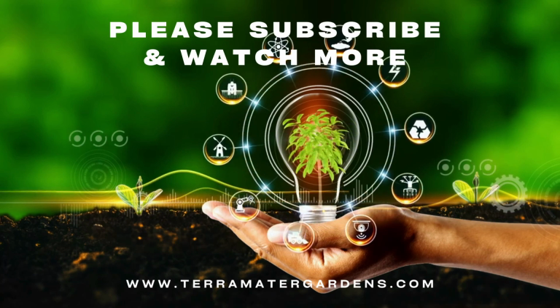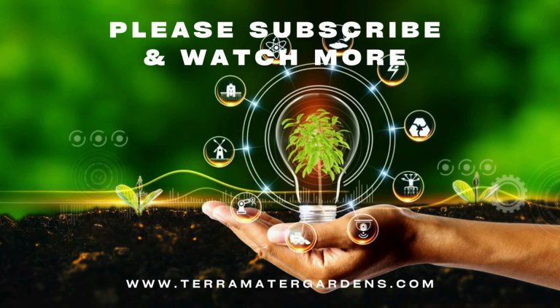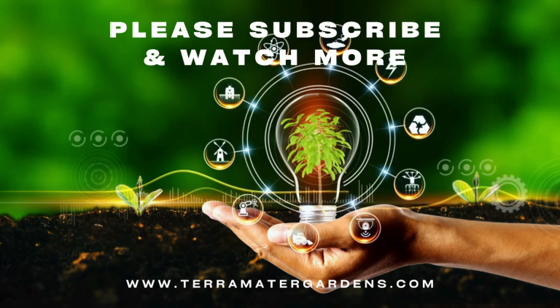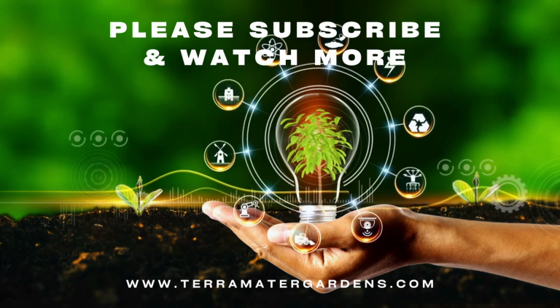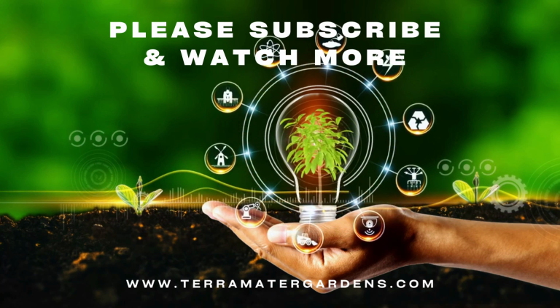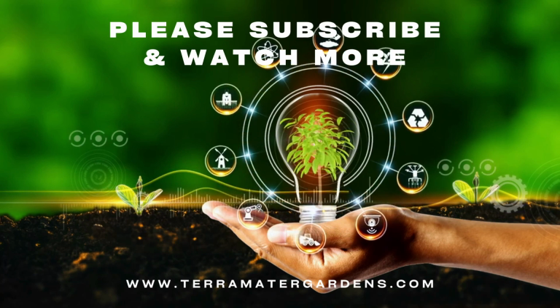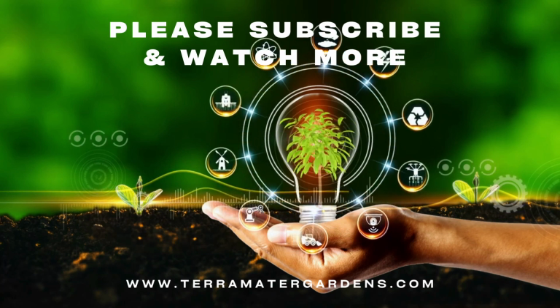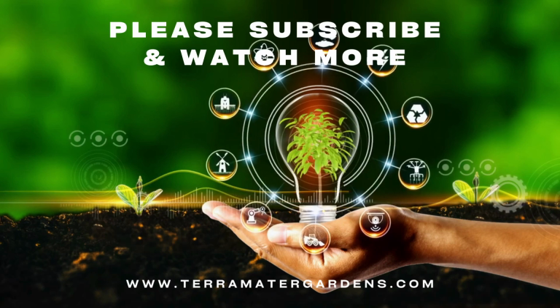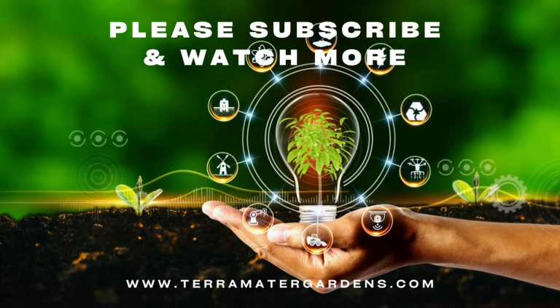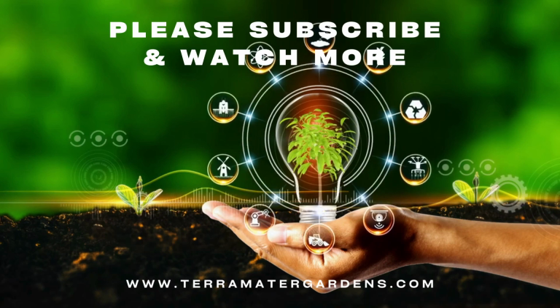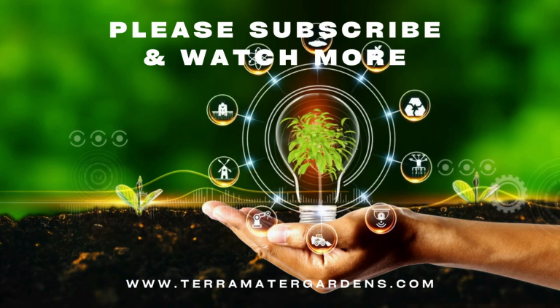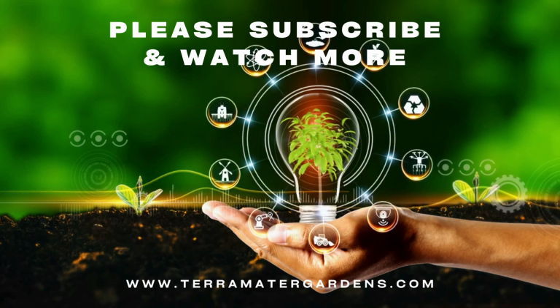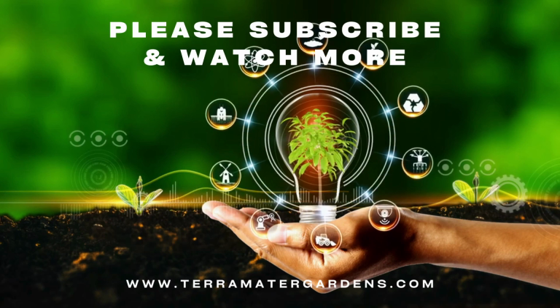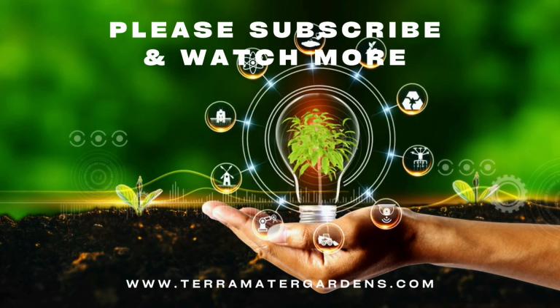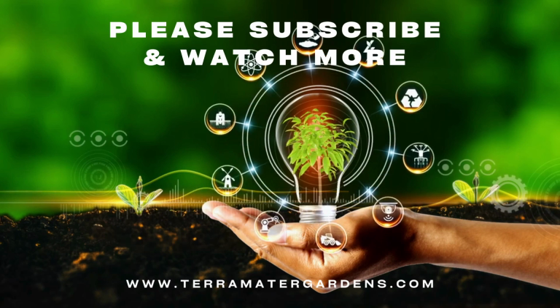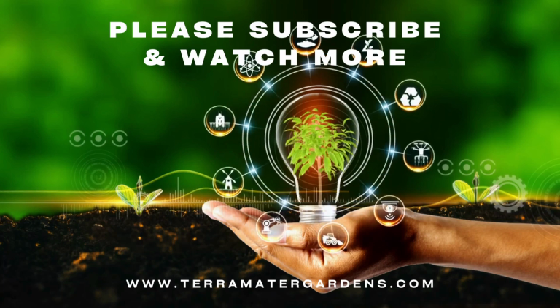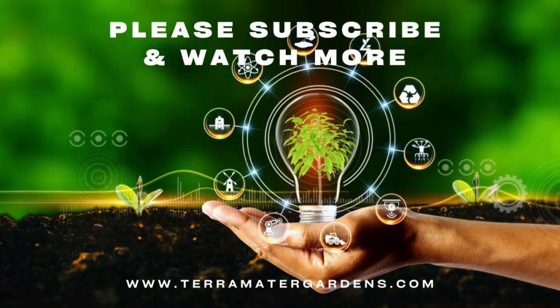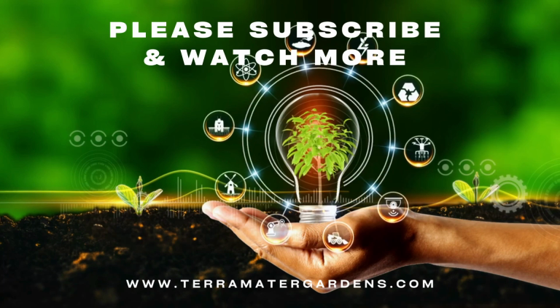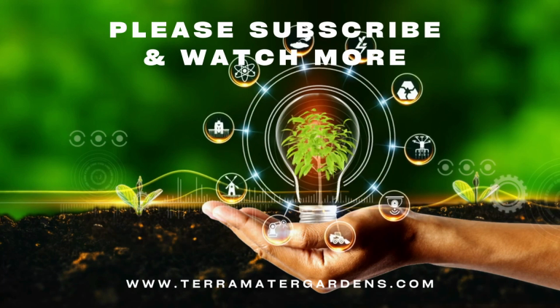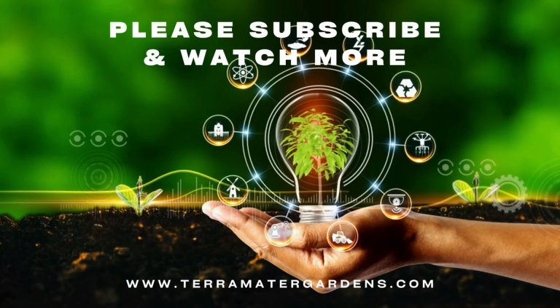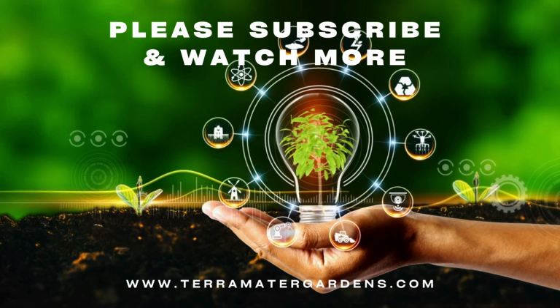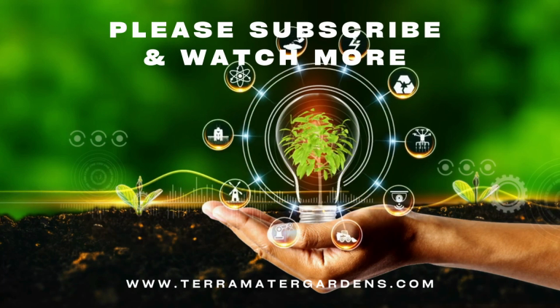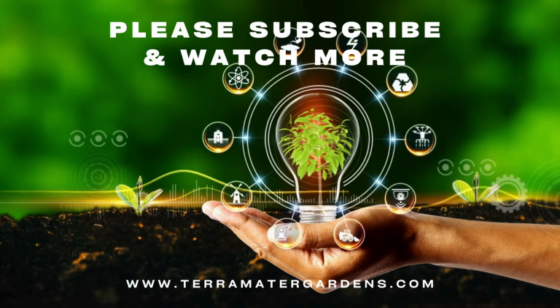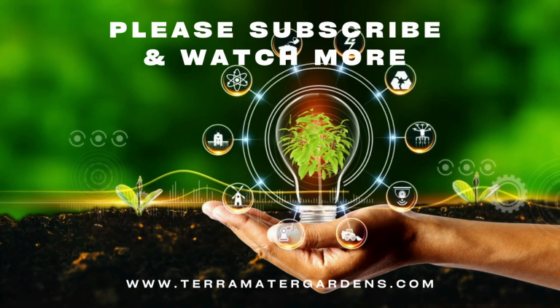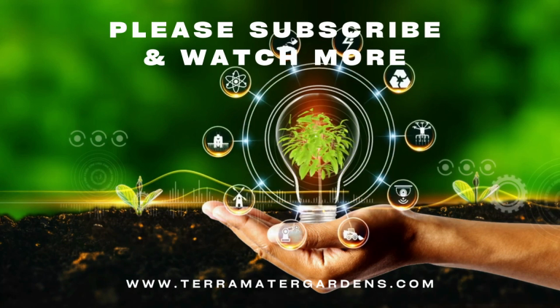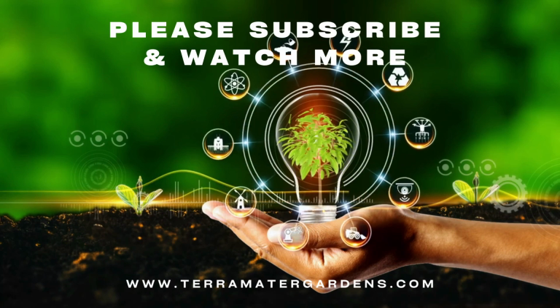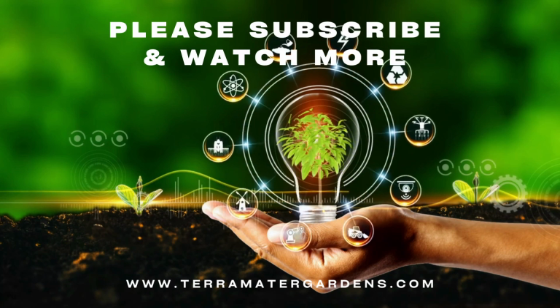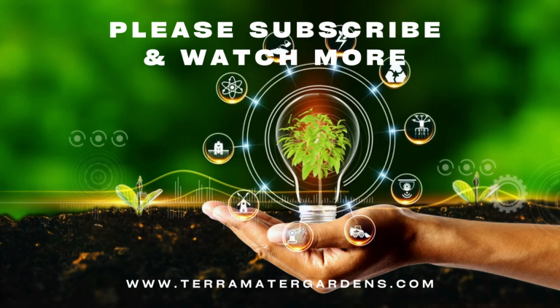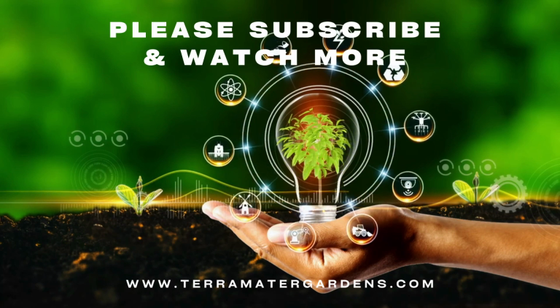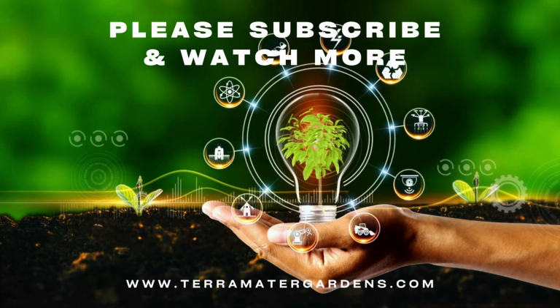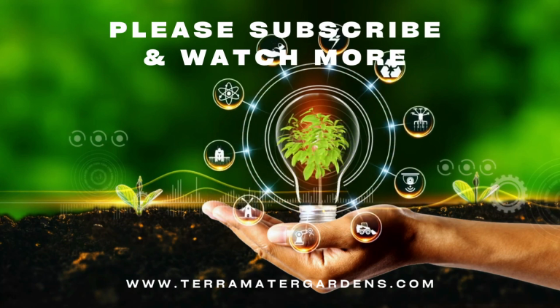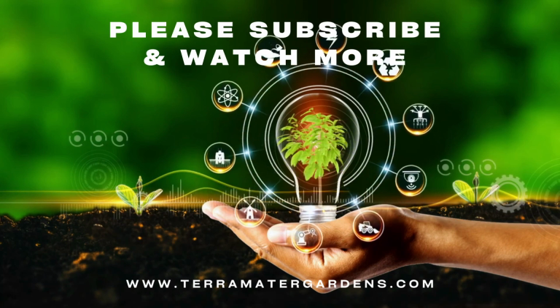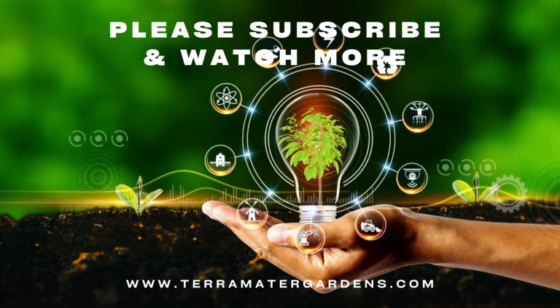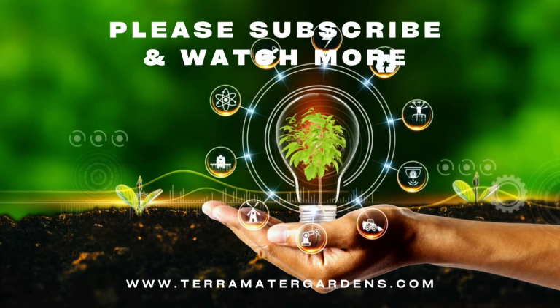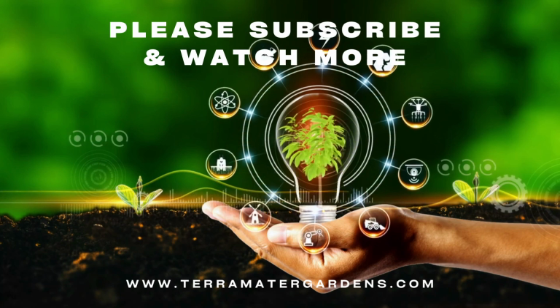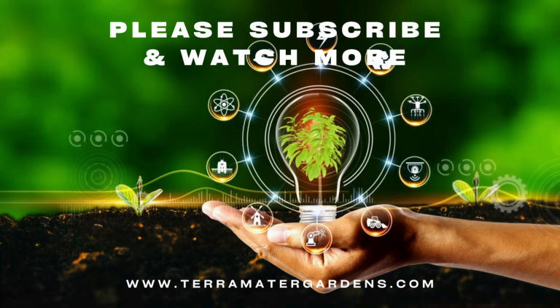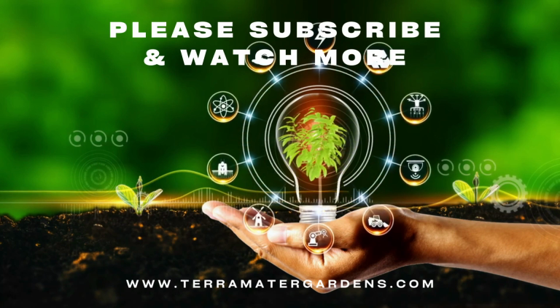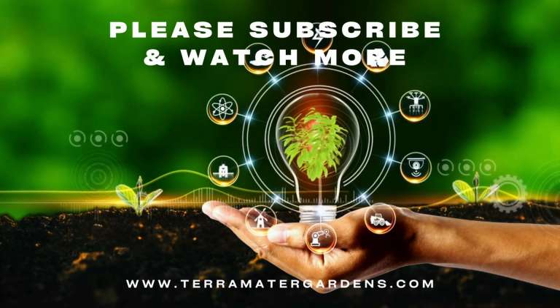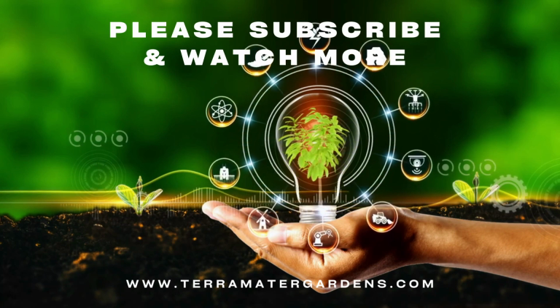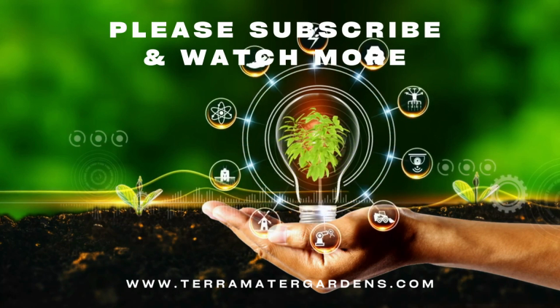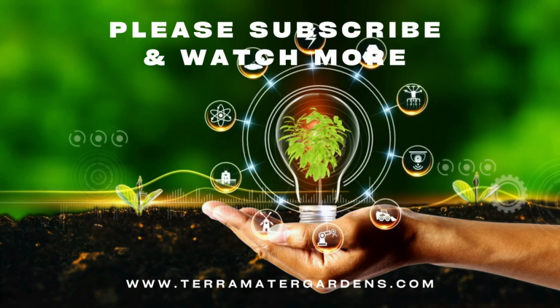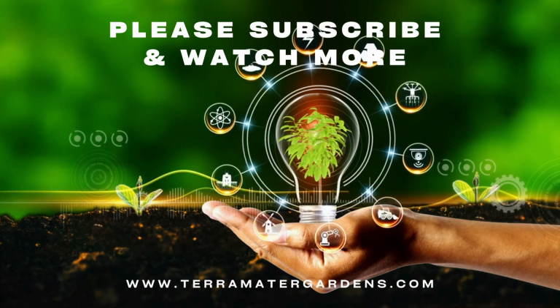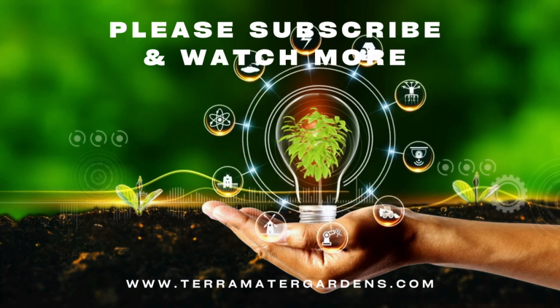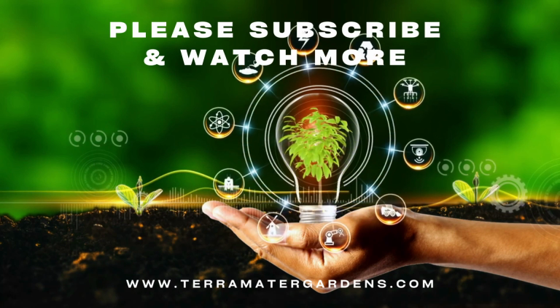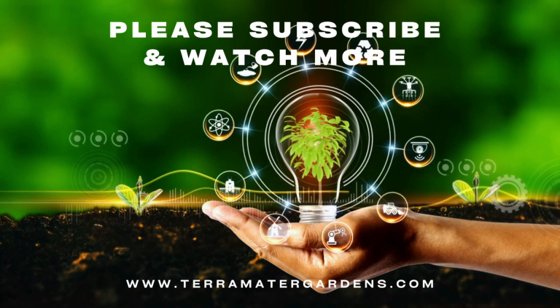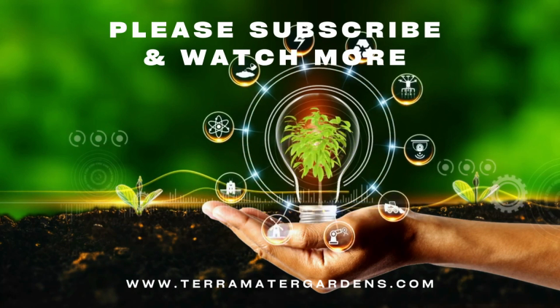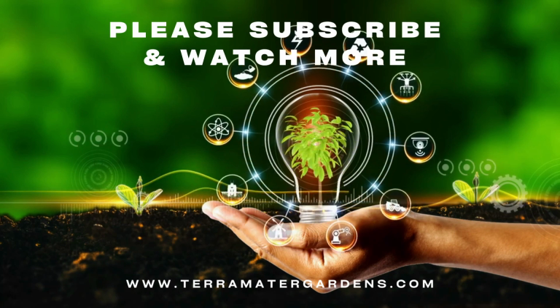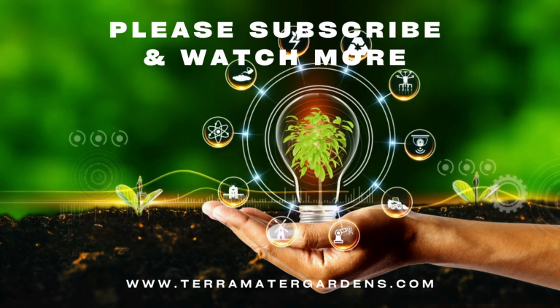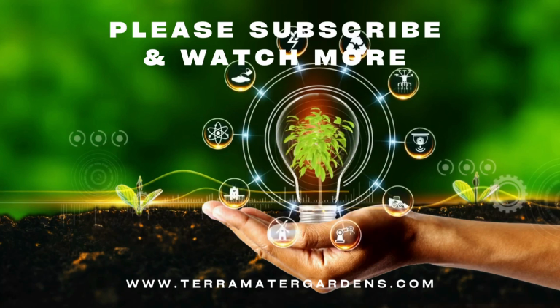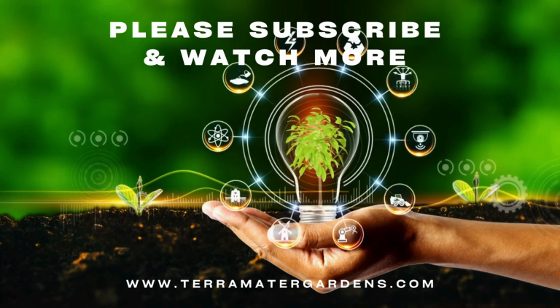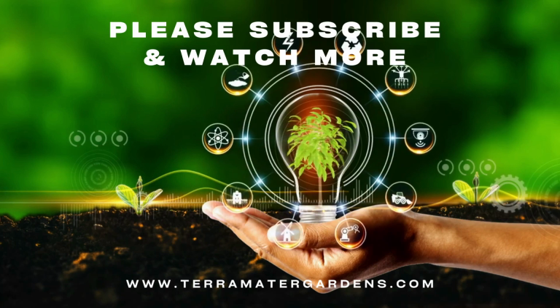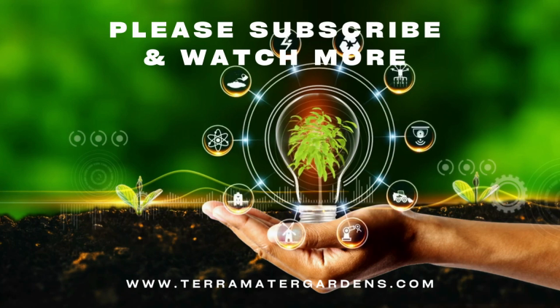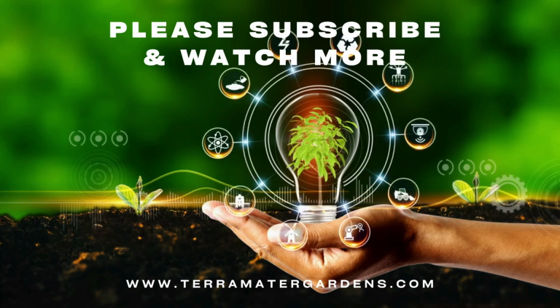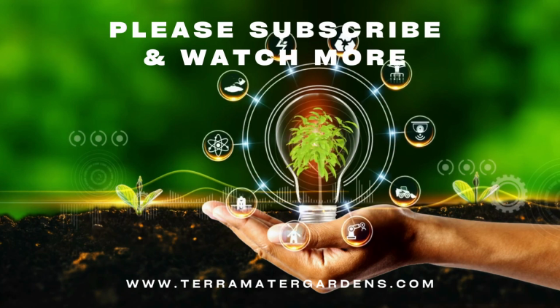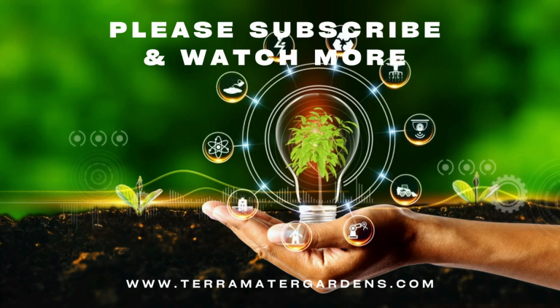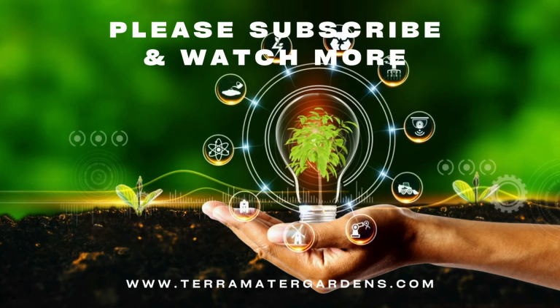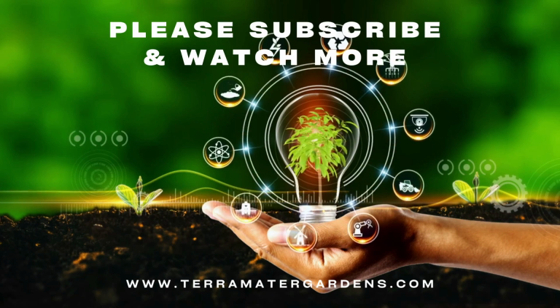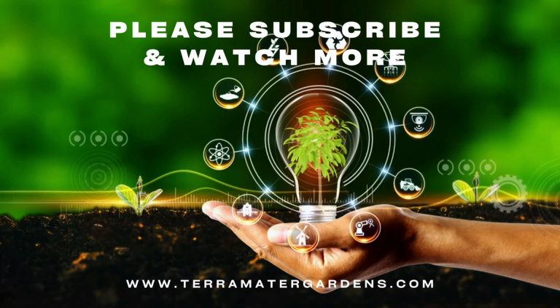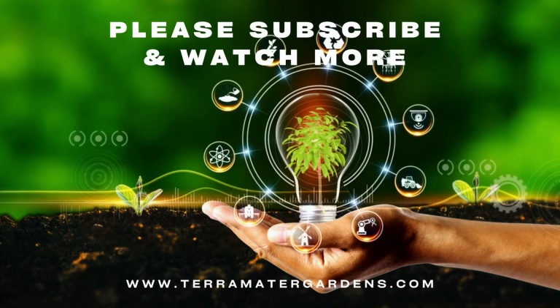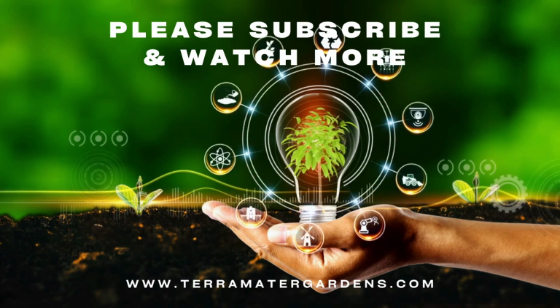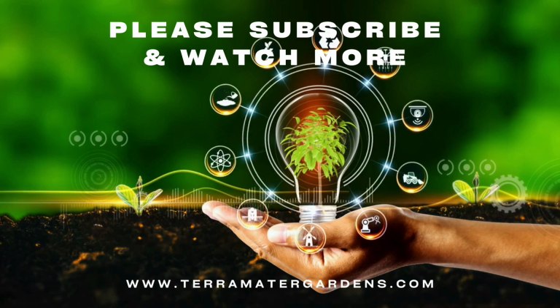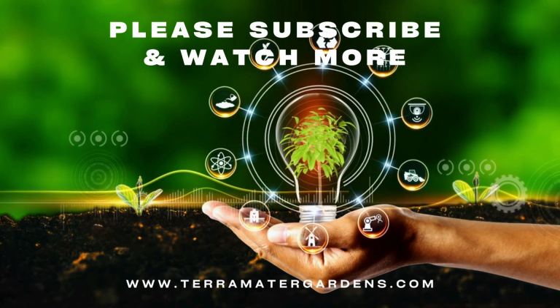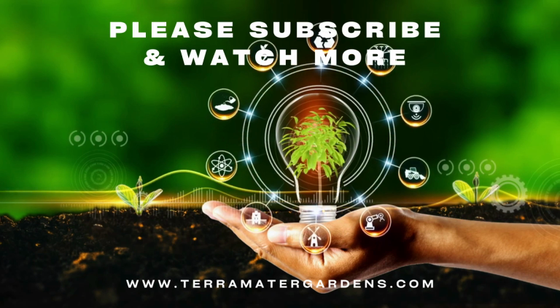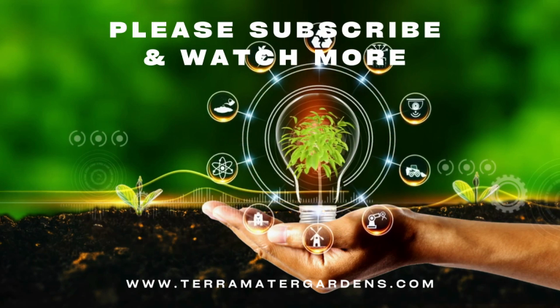Philodendrons are known to clean many toxins from the air, including formaldehyde, benzene, trichloroethylene, xylene, ammonia, and many more.